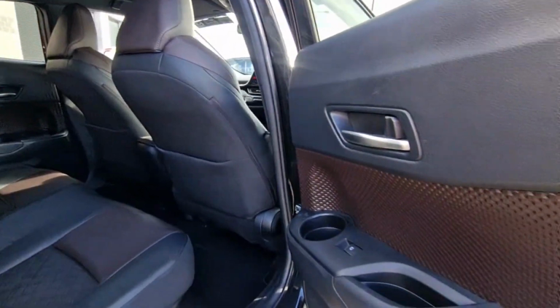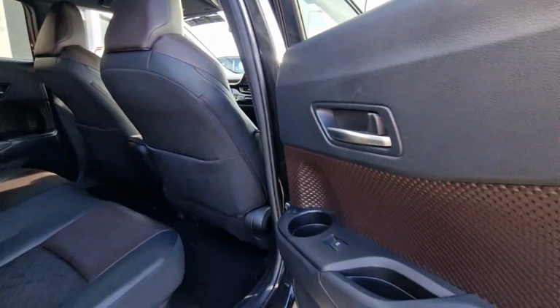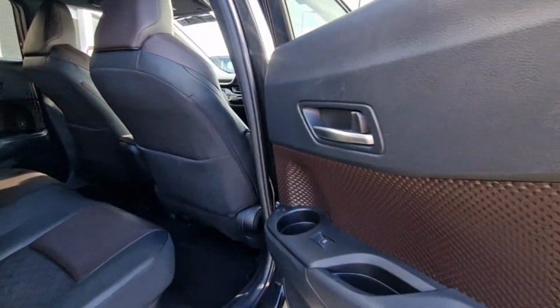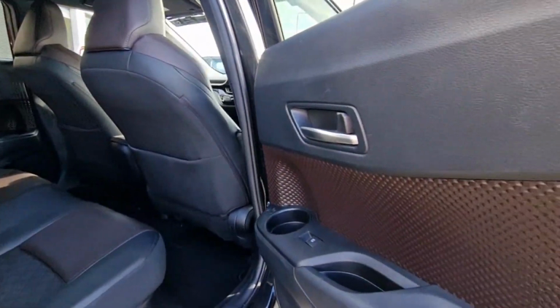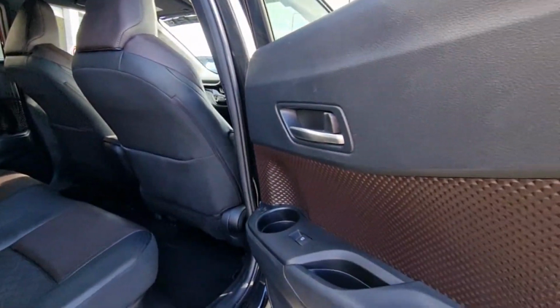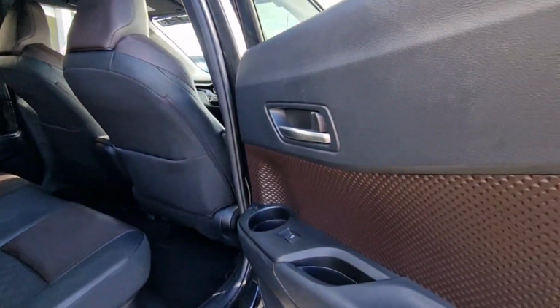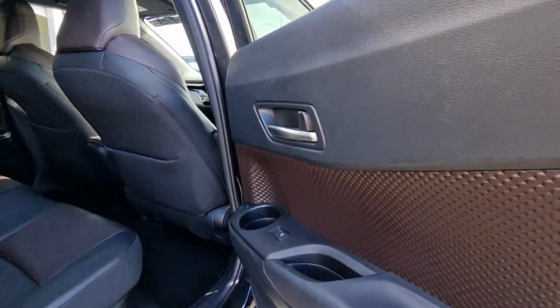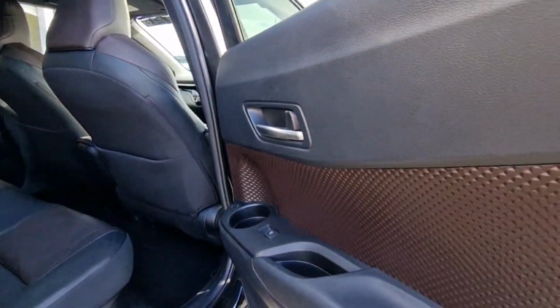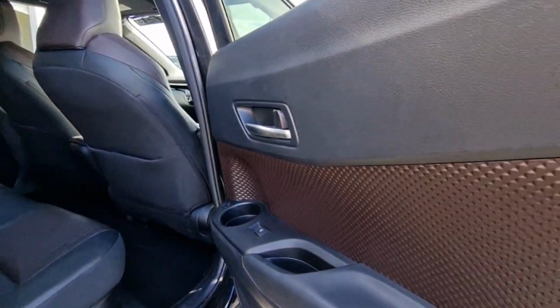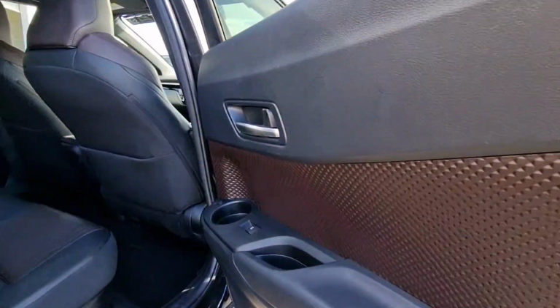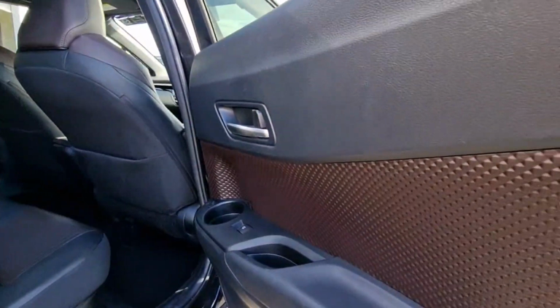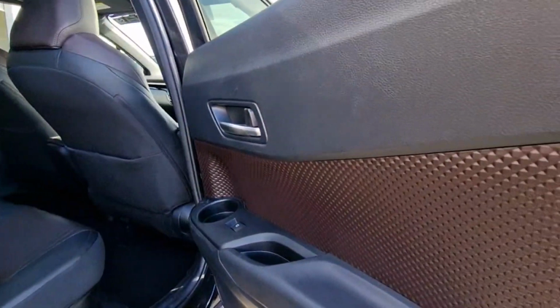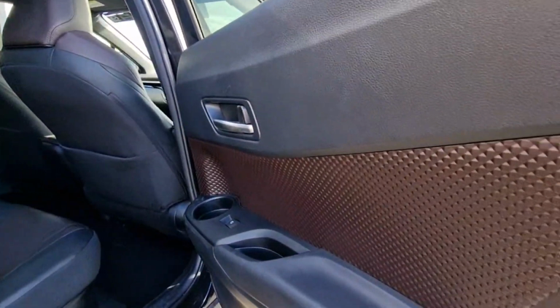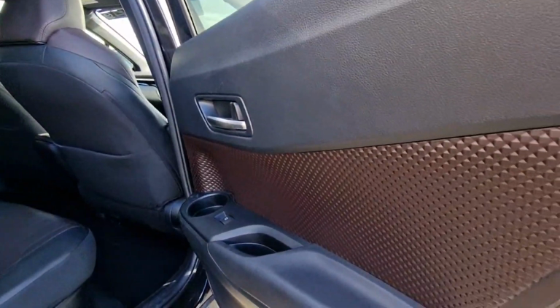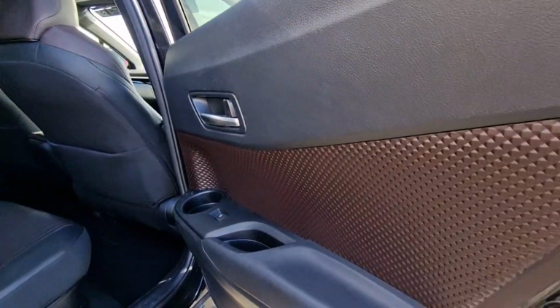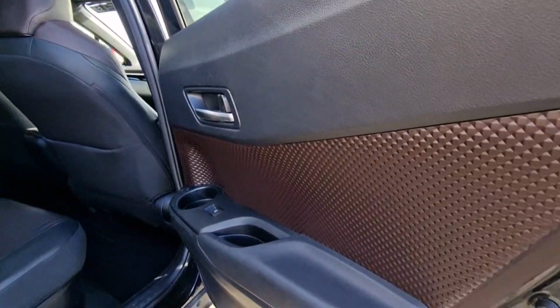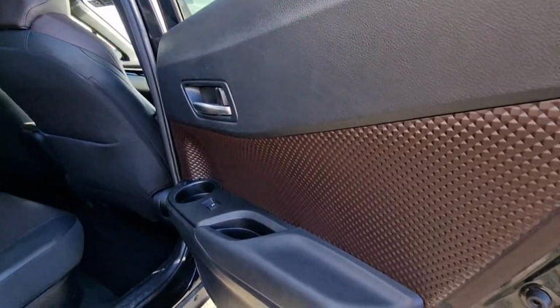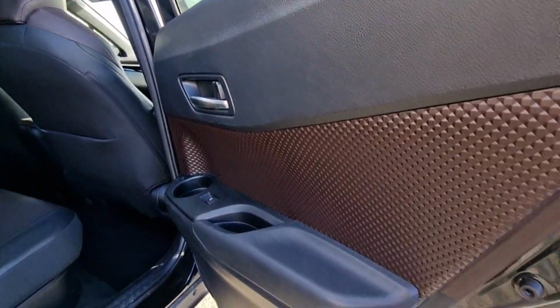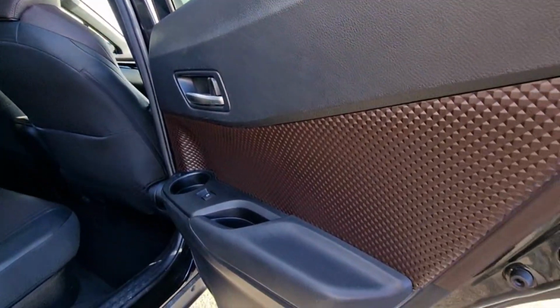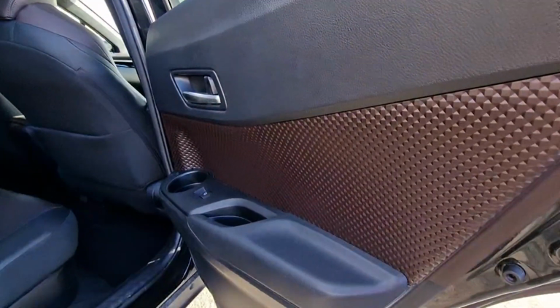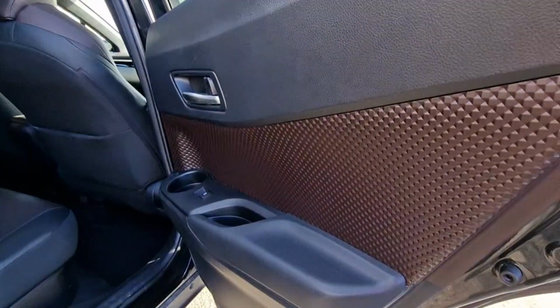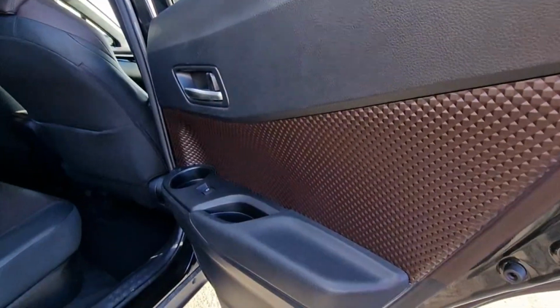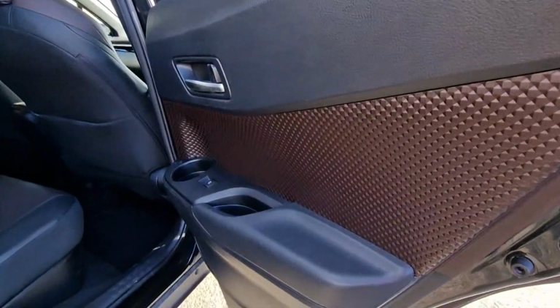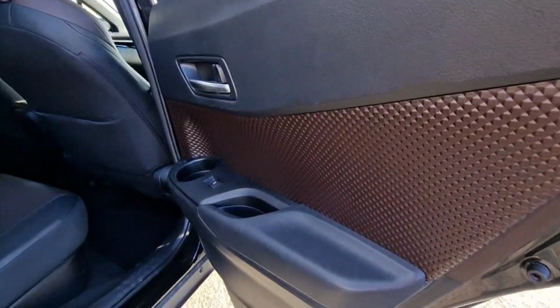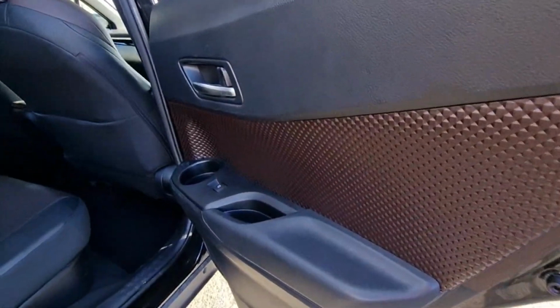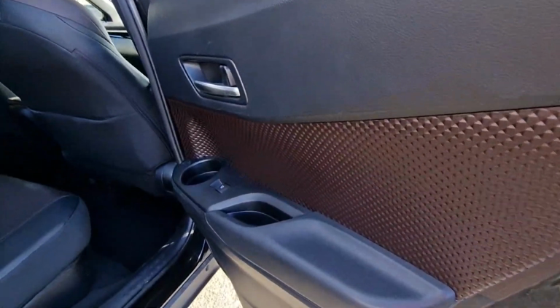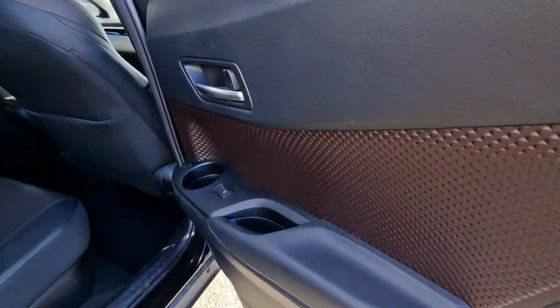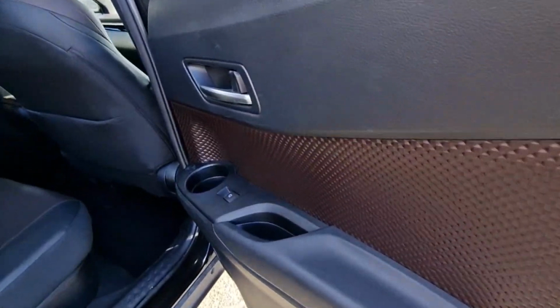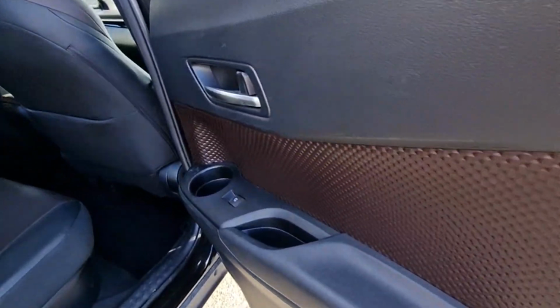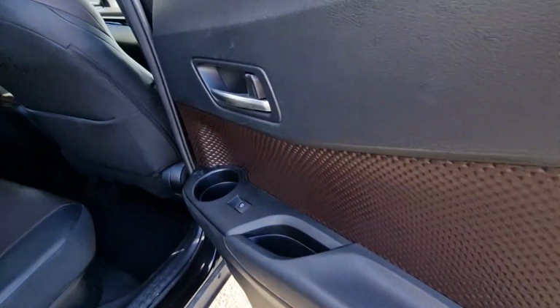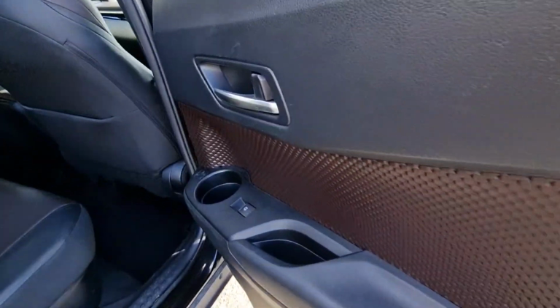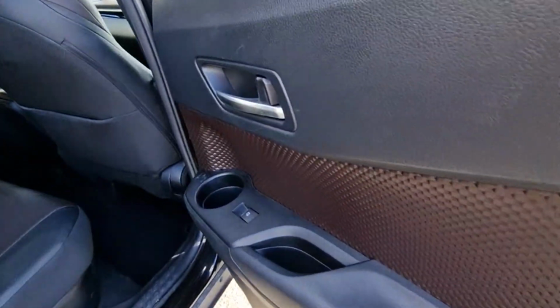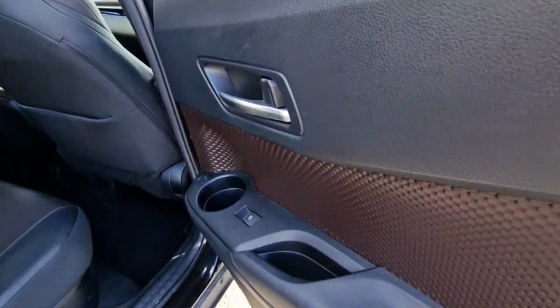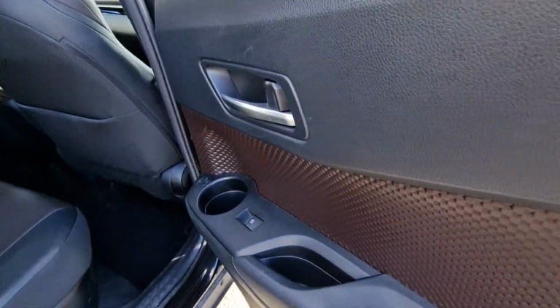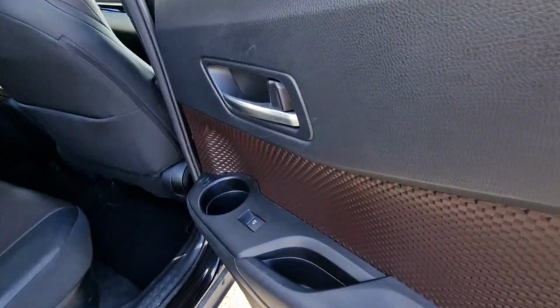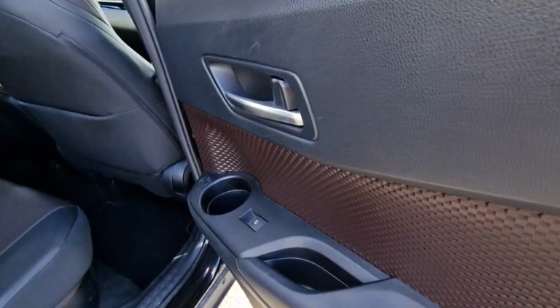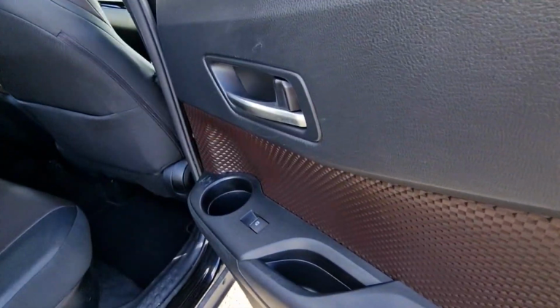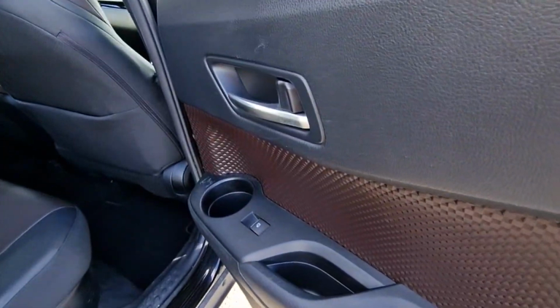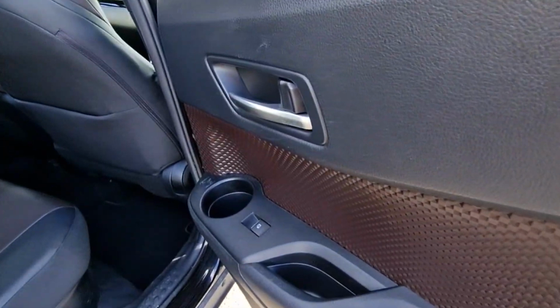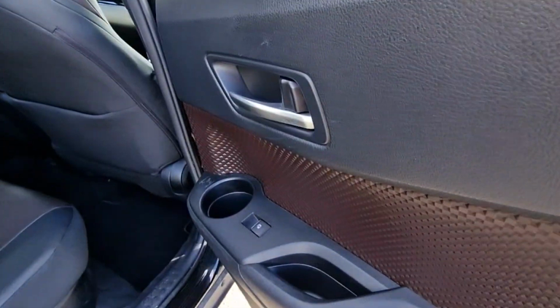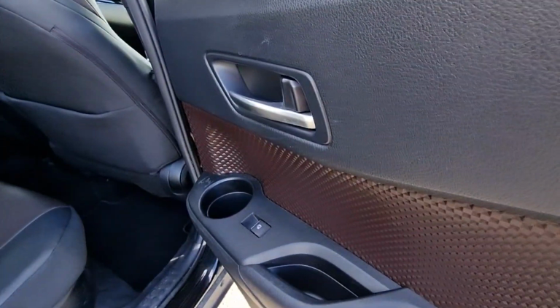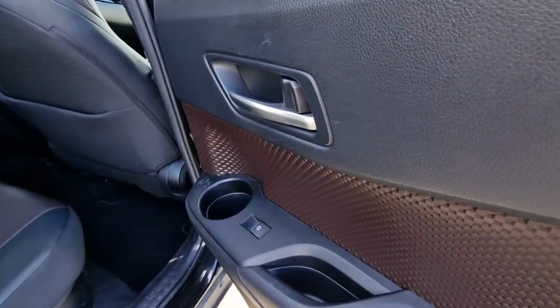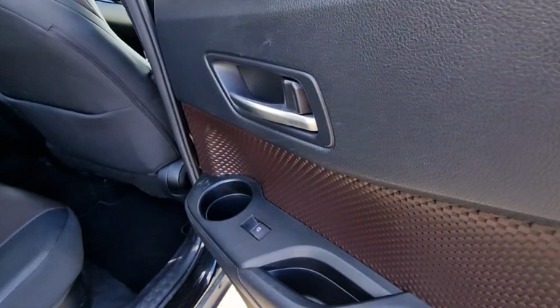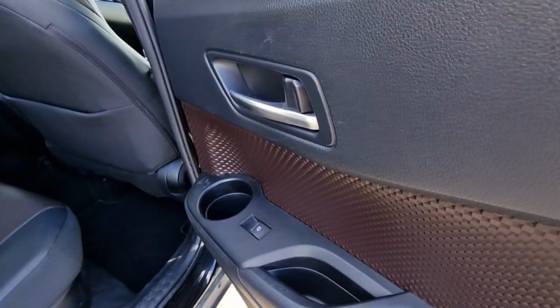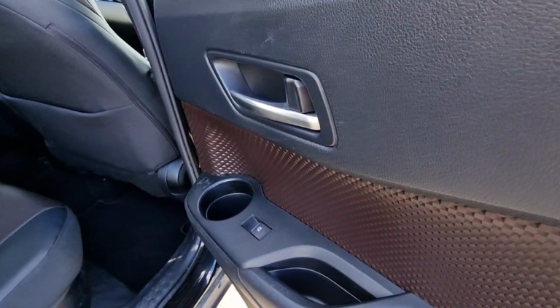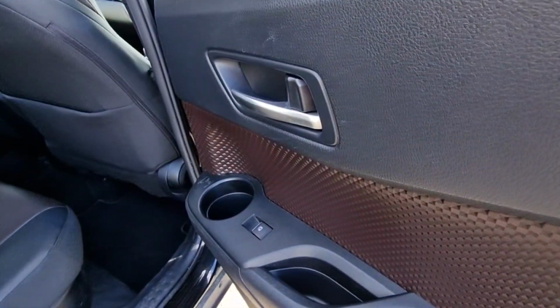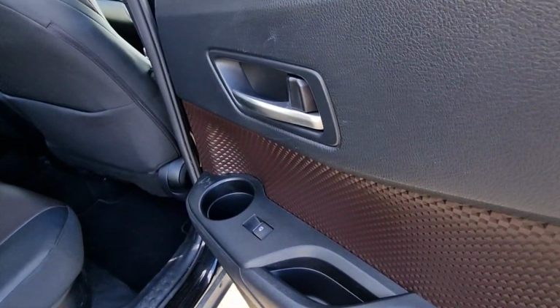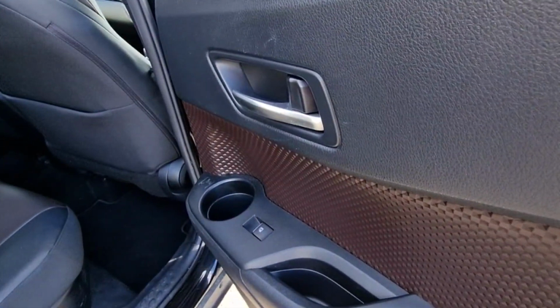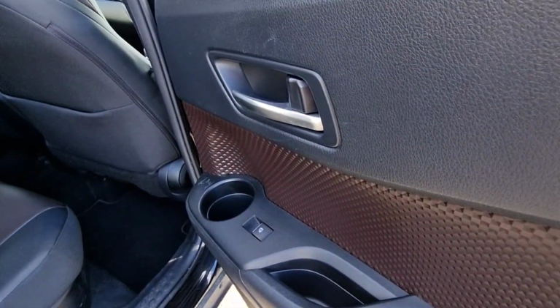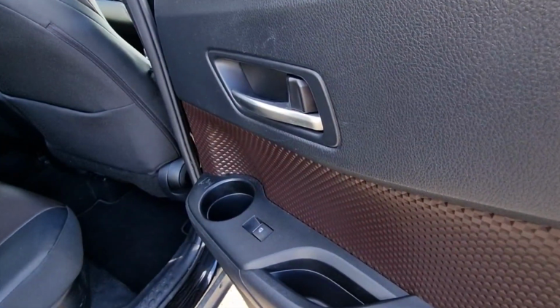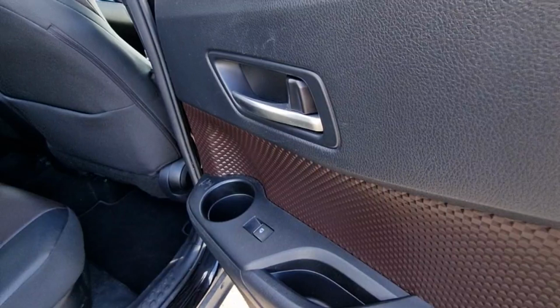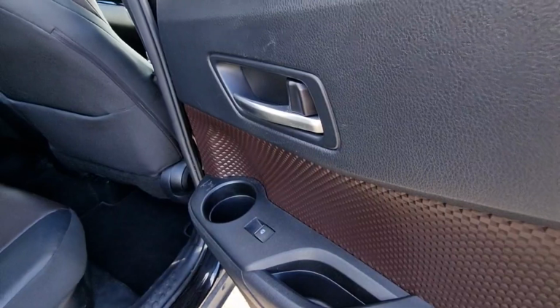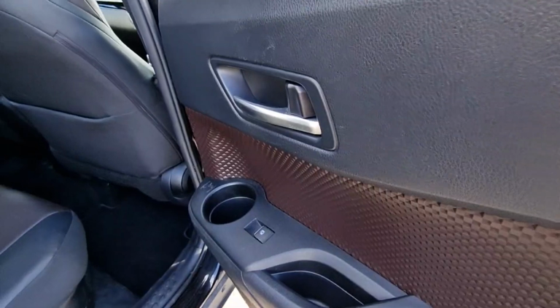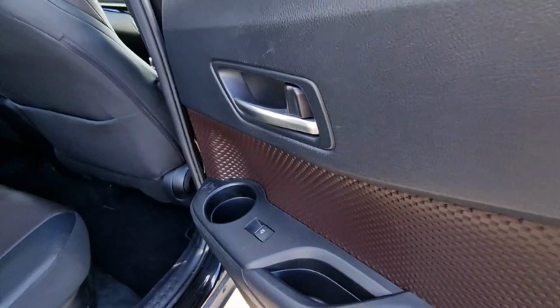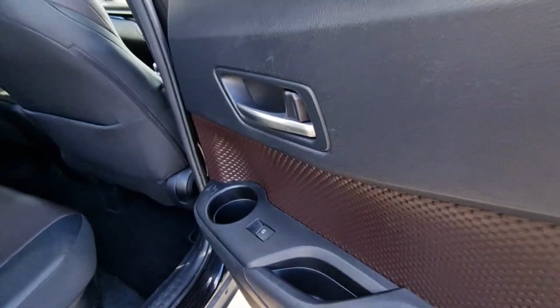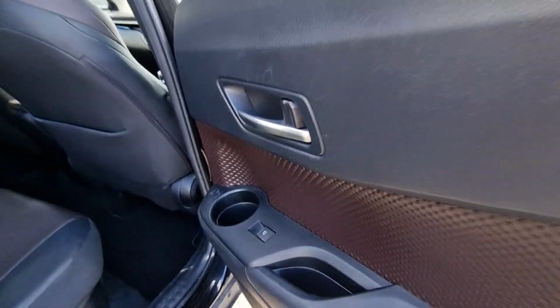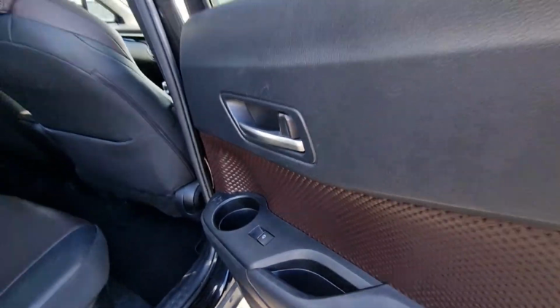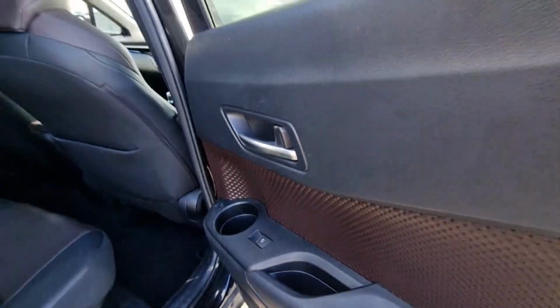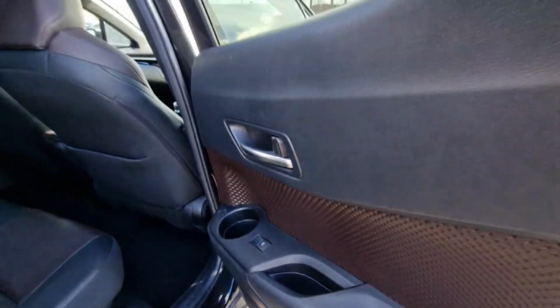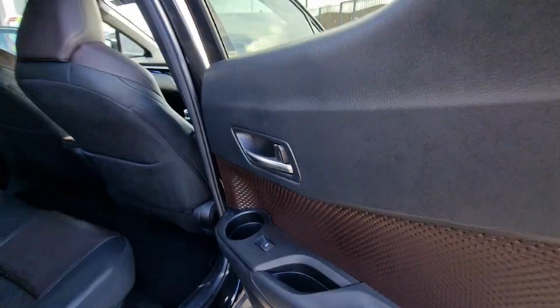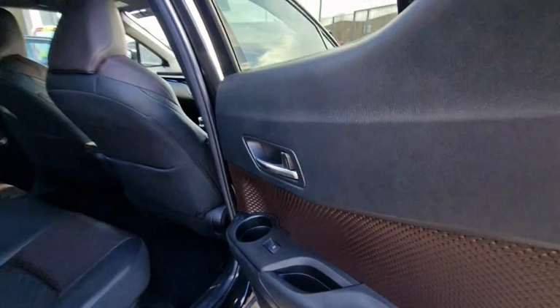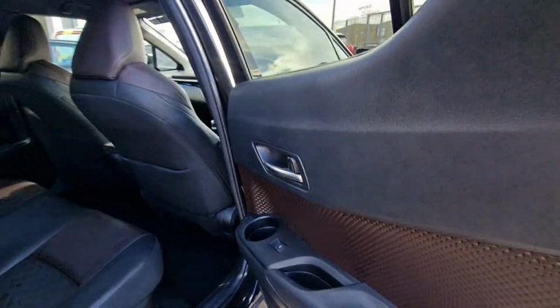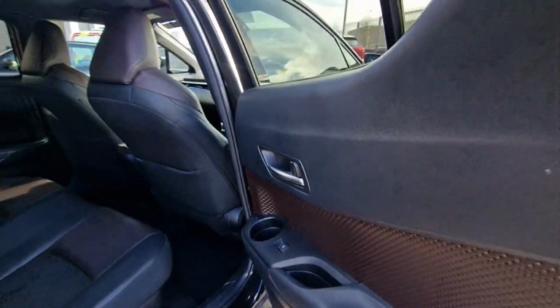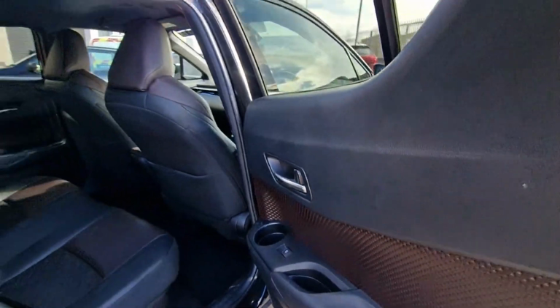The colour coding continues throughout the door cards. We've got electric windows, child locks, window locks, cup holders — the lot.